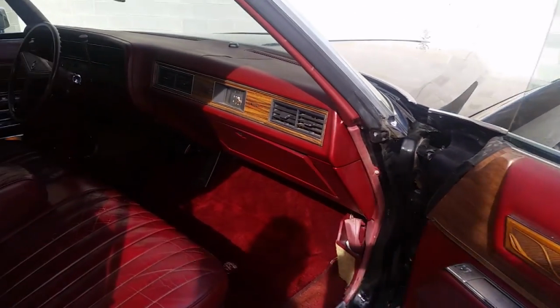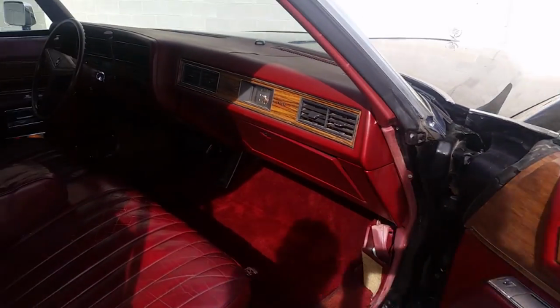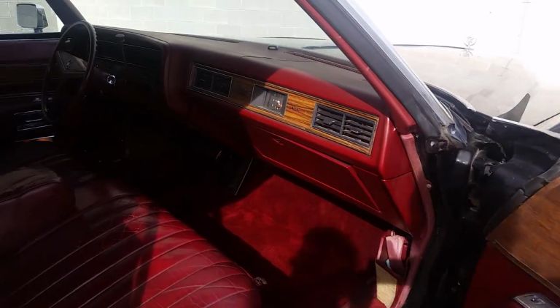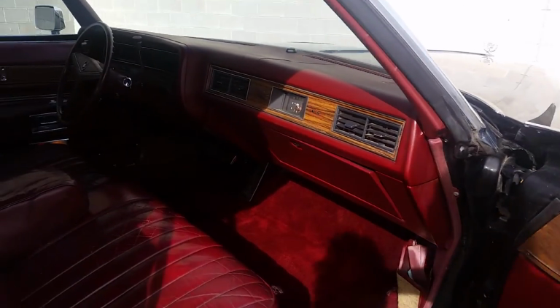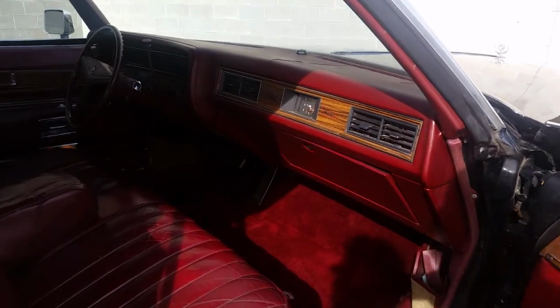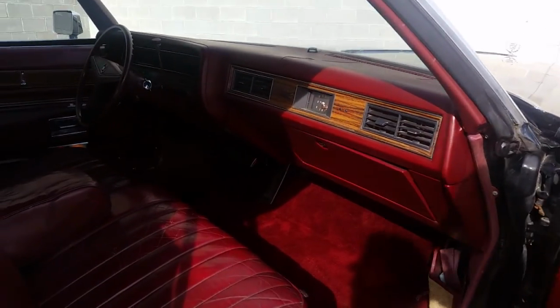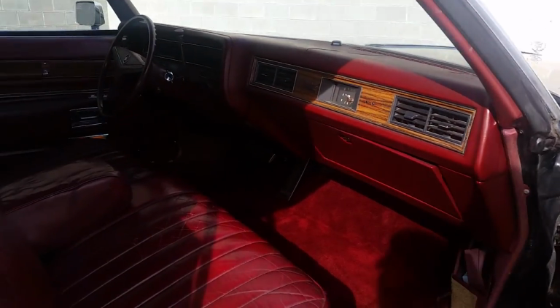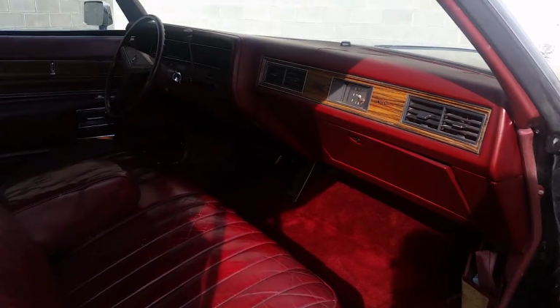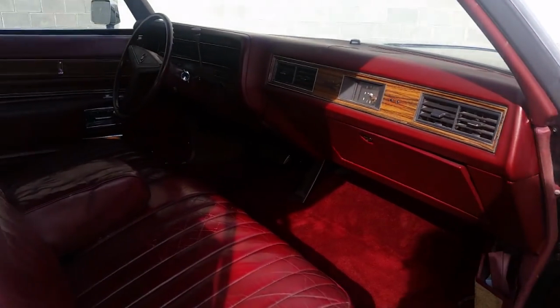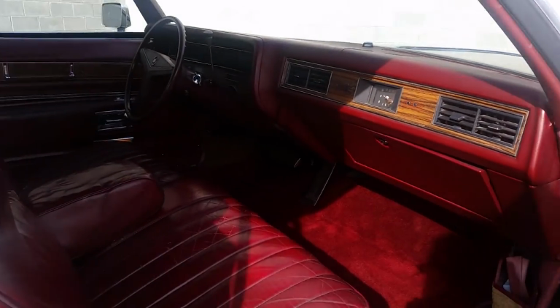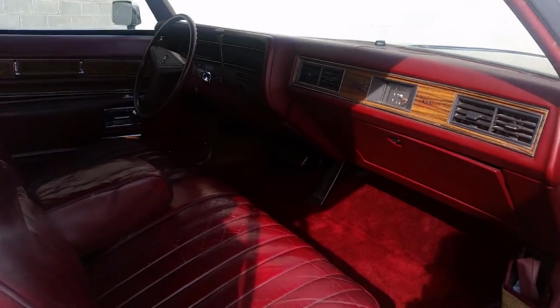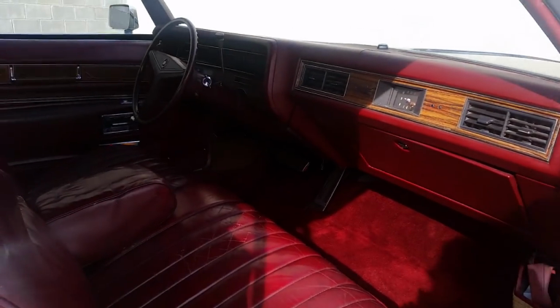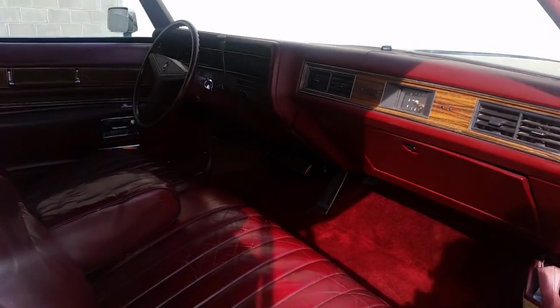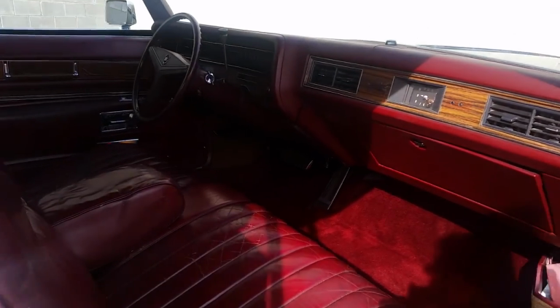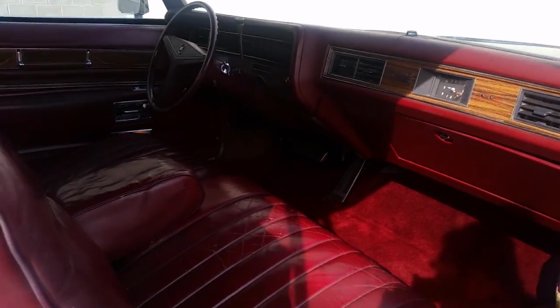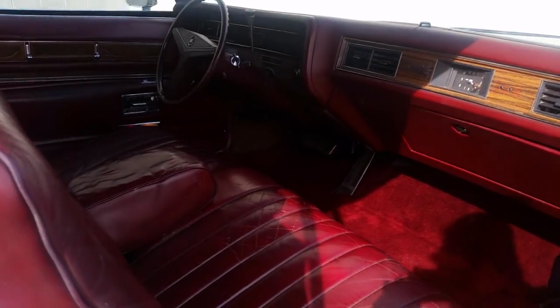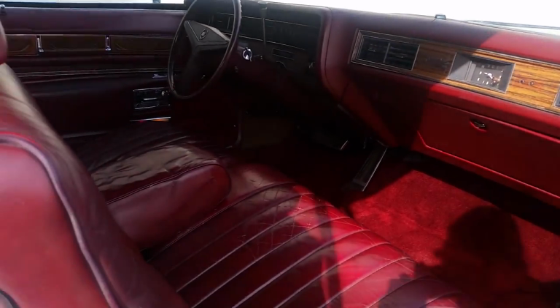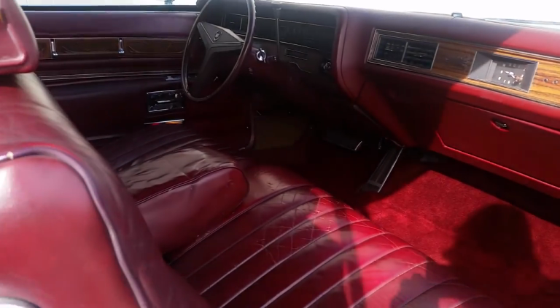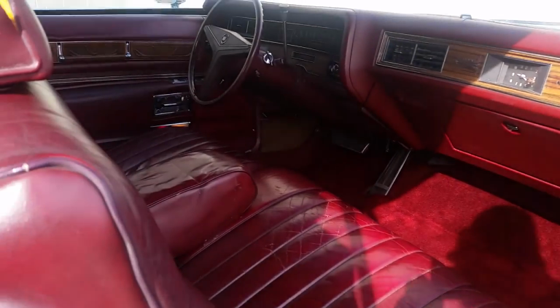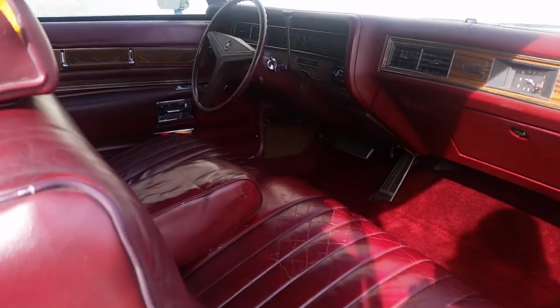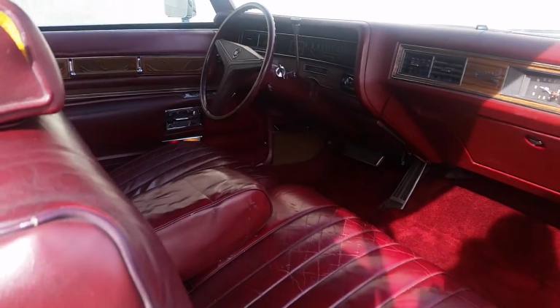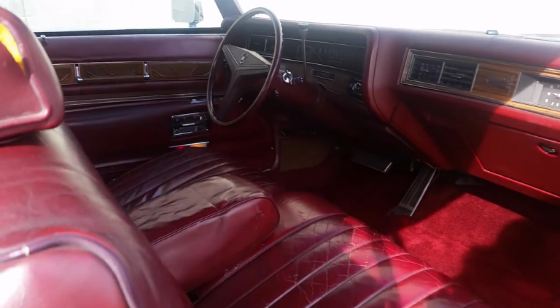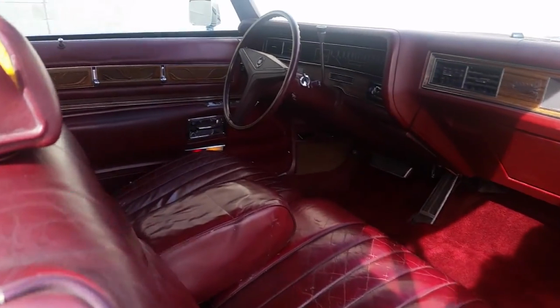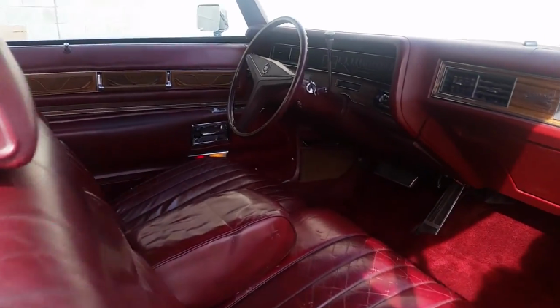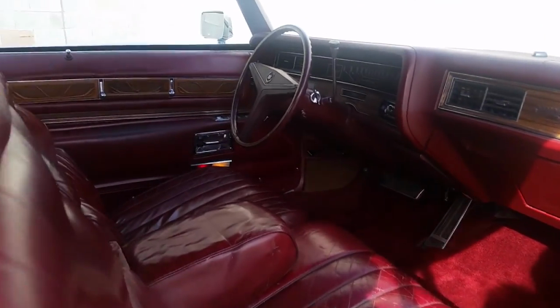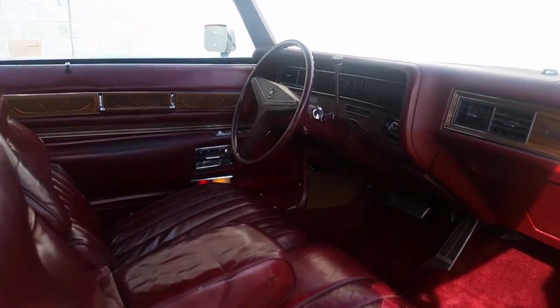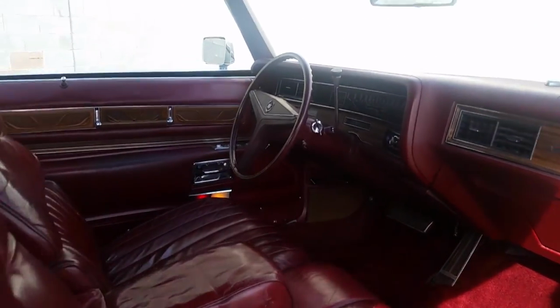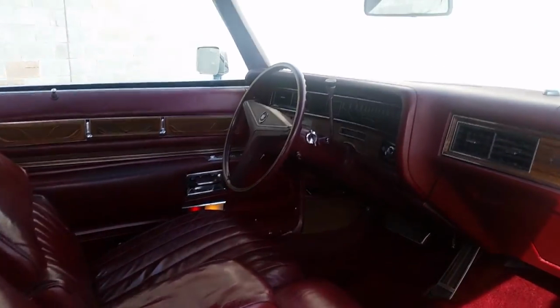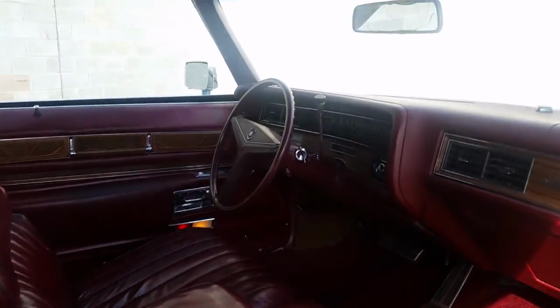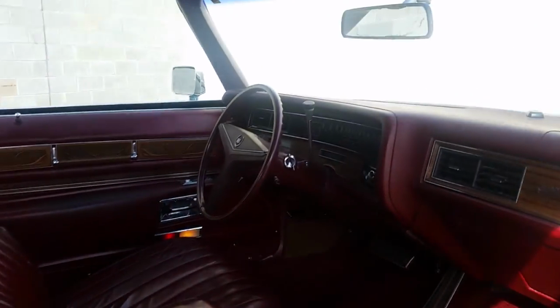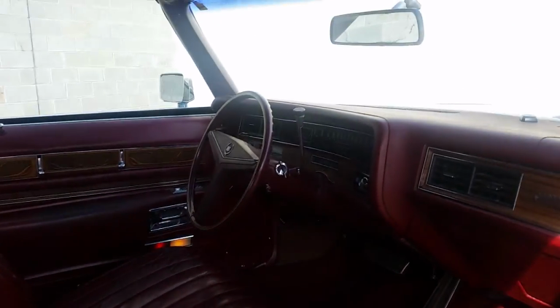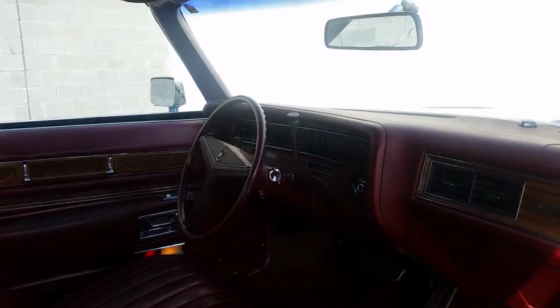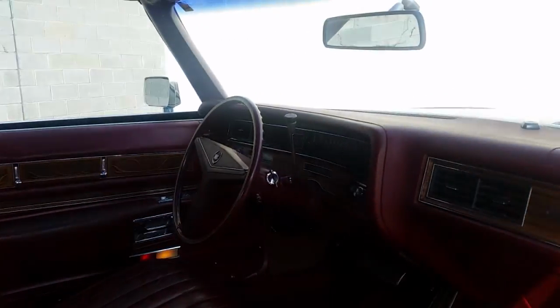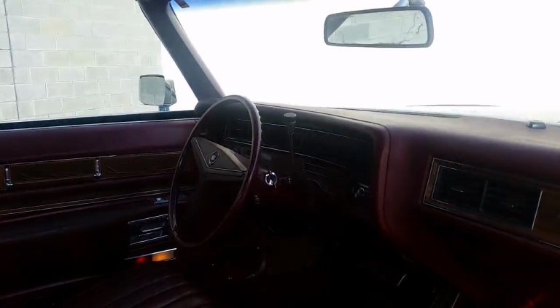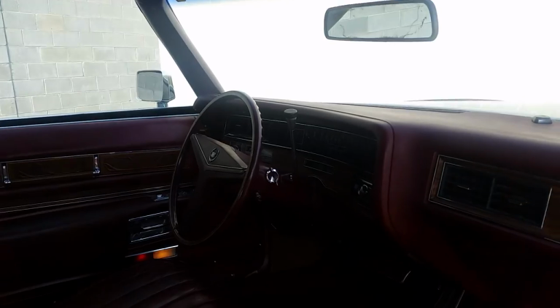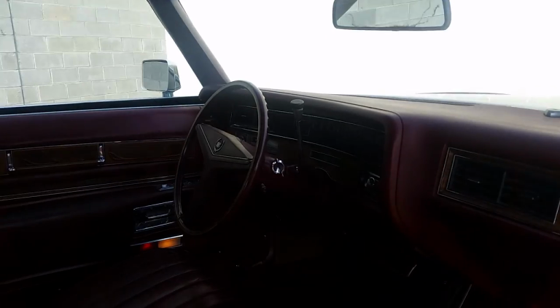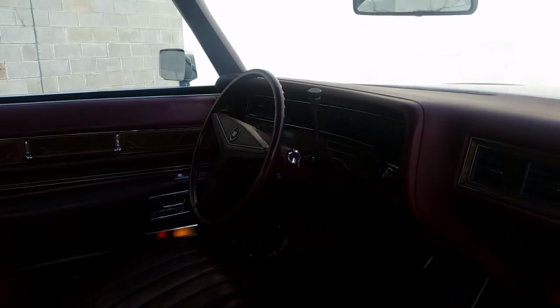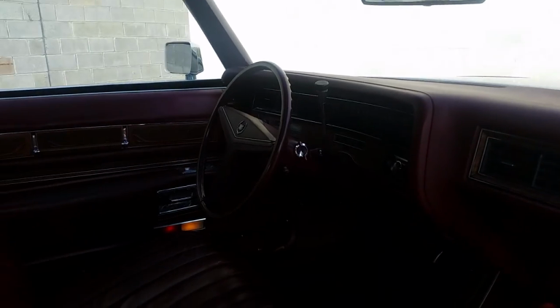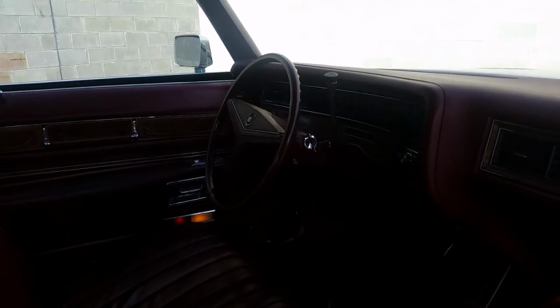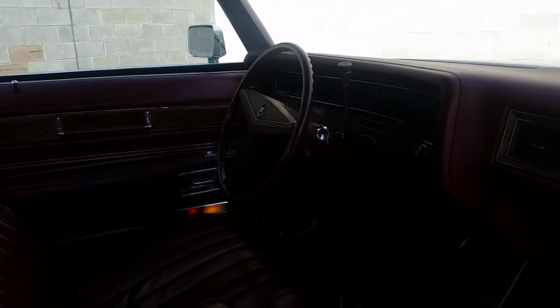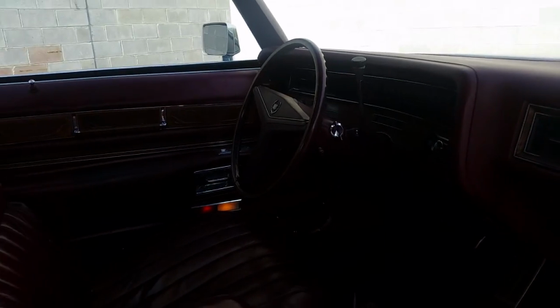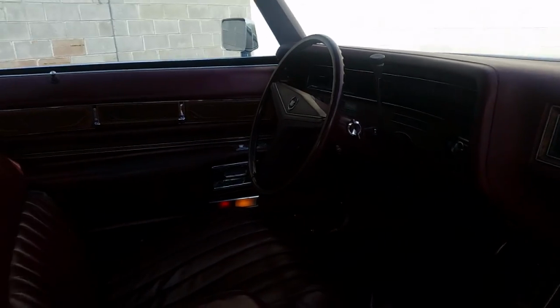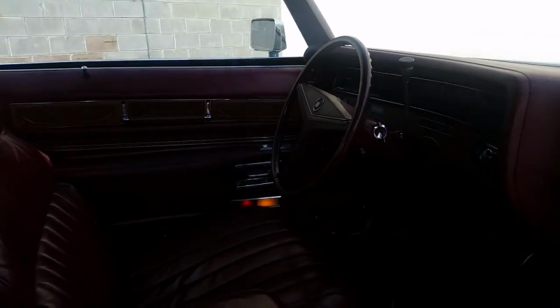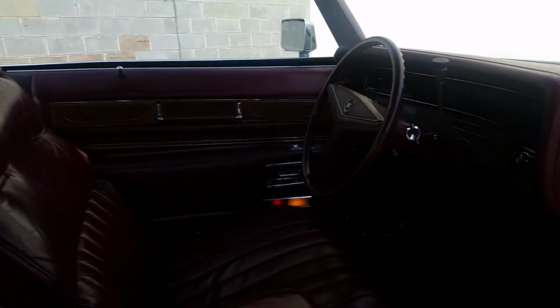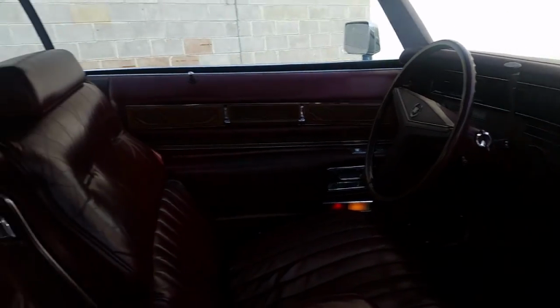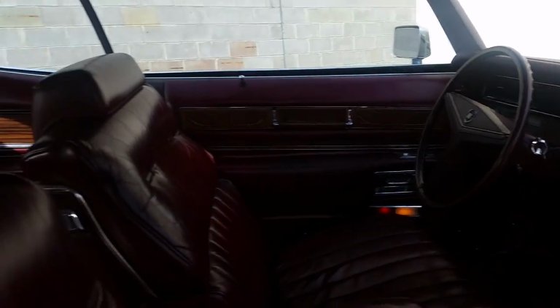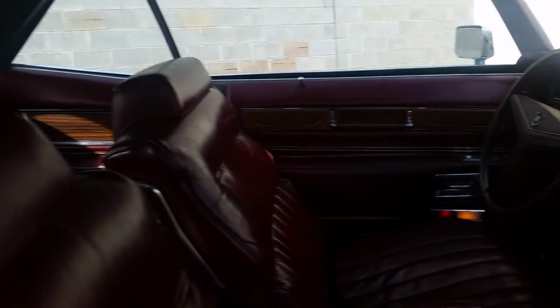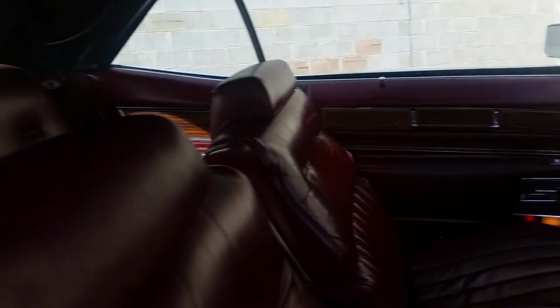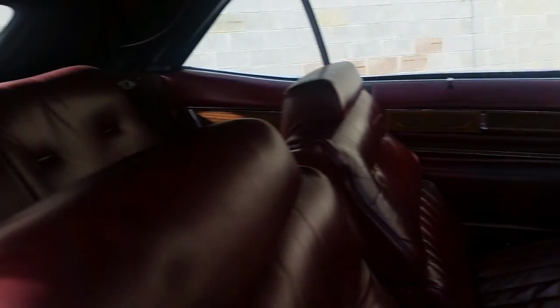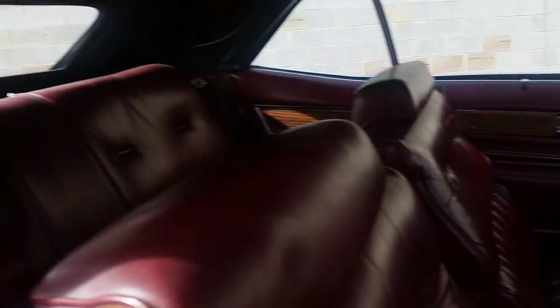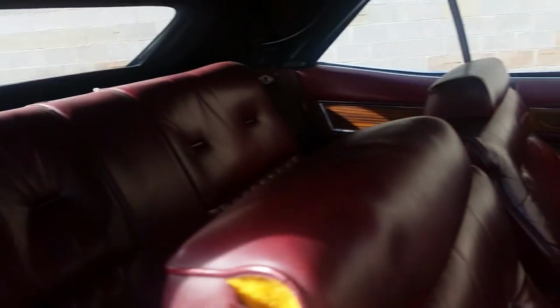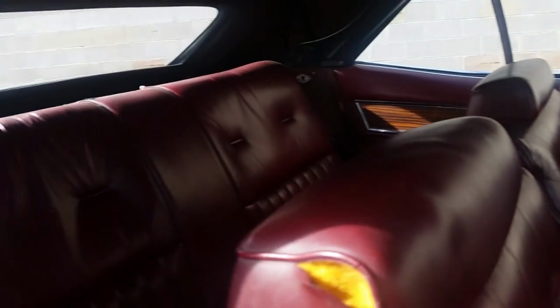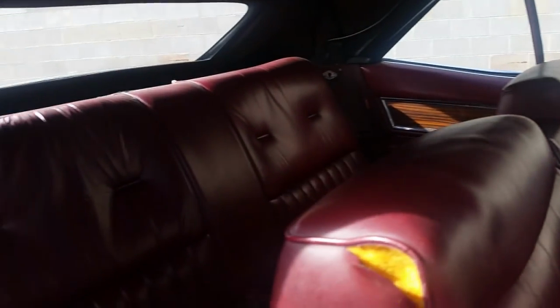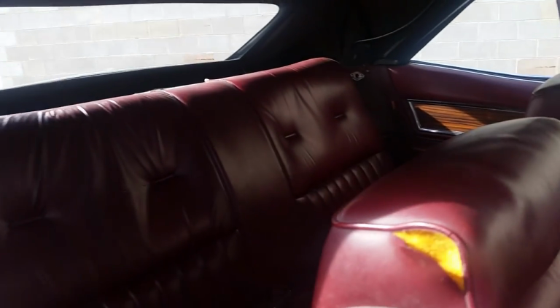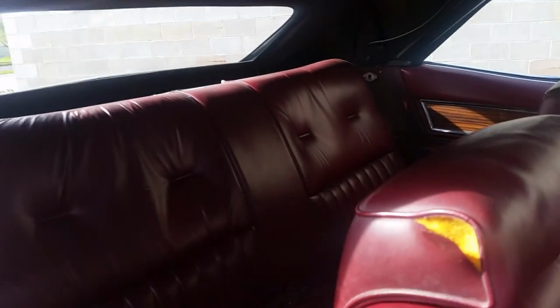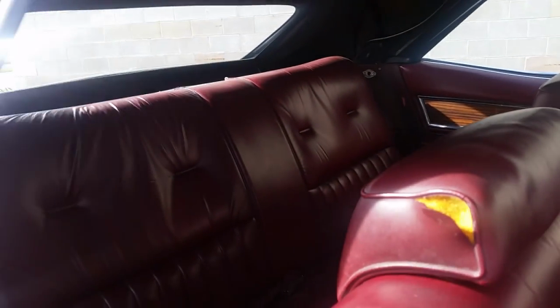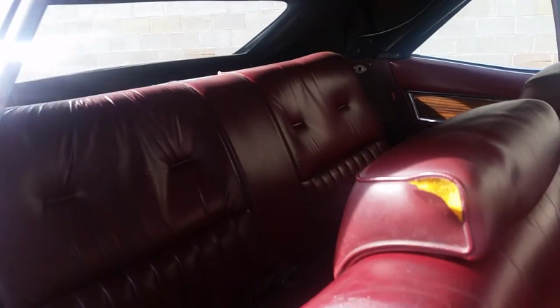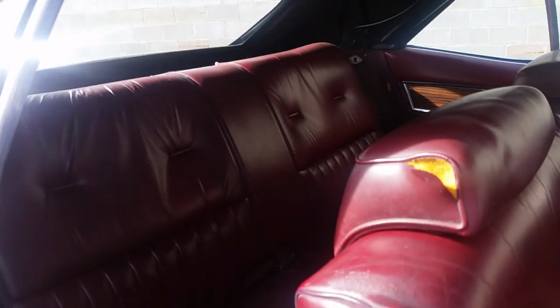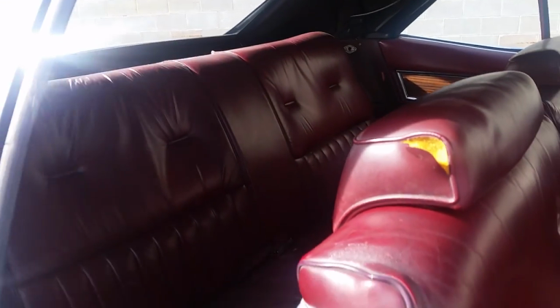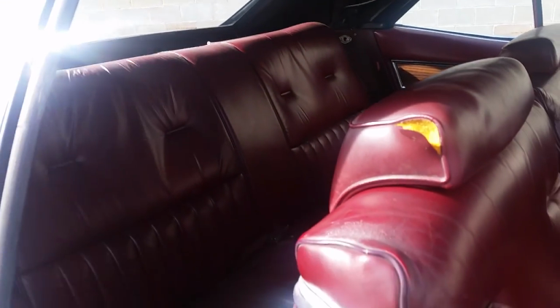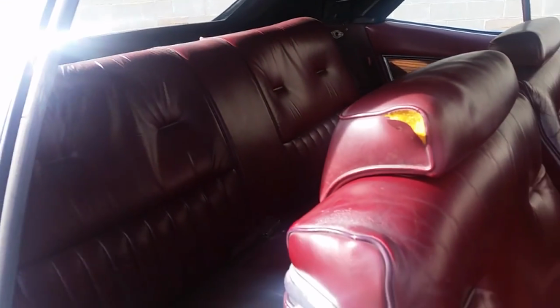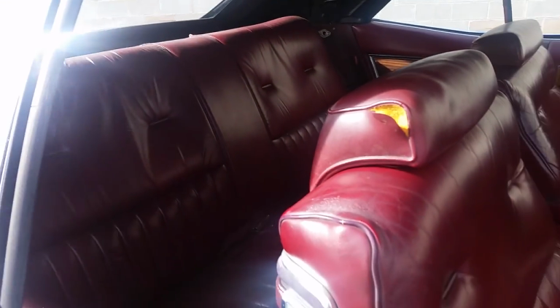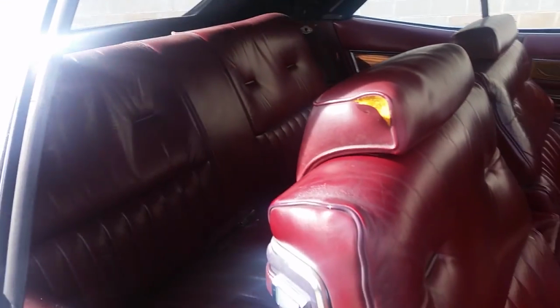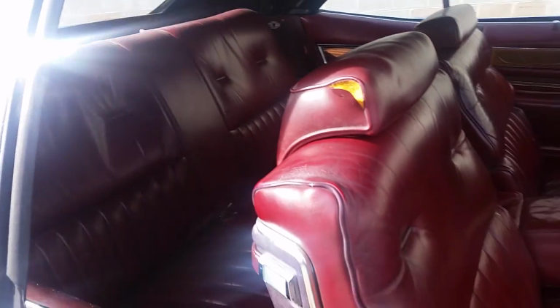I do have the parade top that goes on the back, so when the top's down you put the parade cap over top of it.